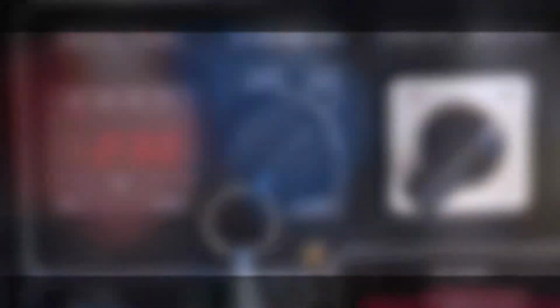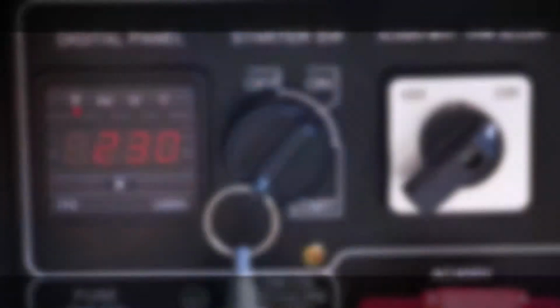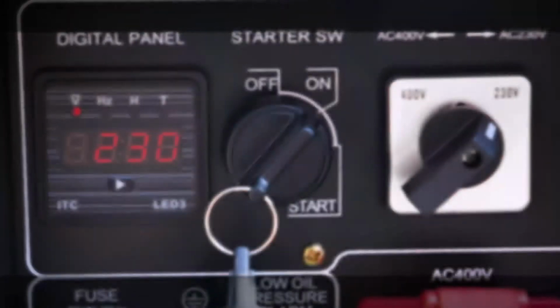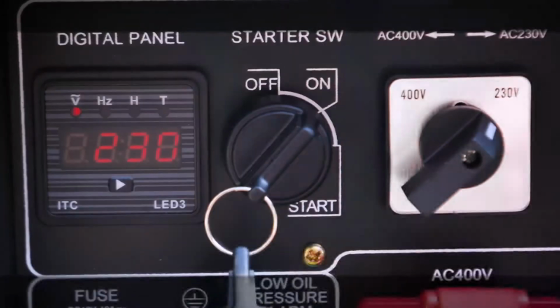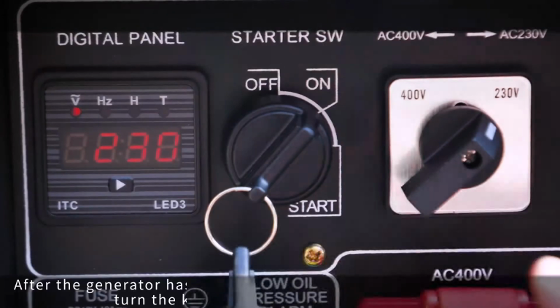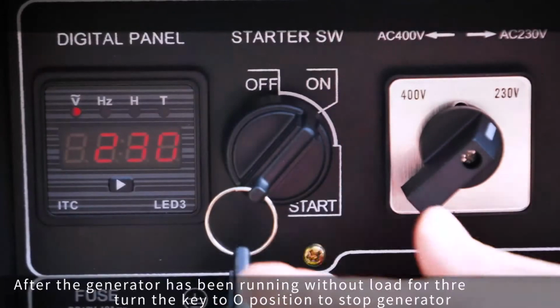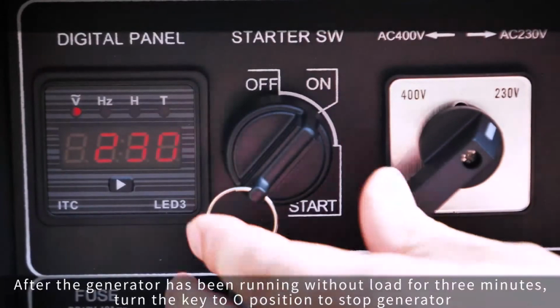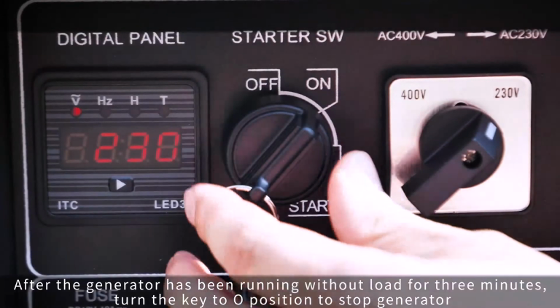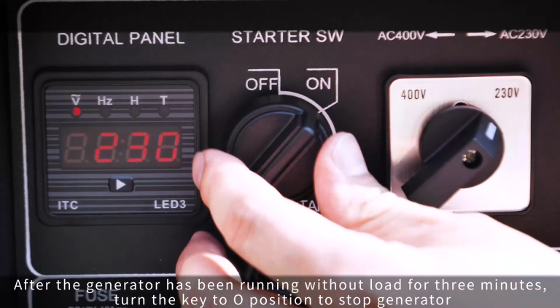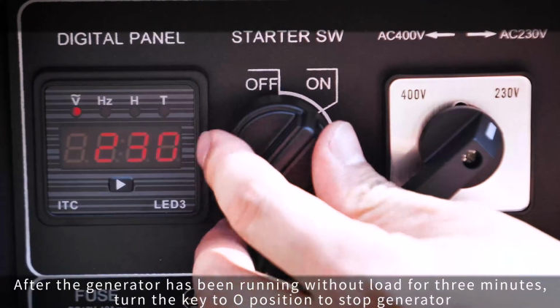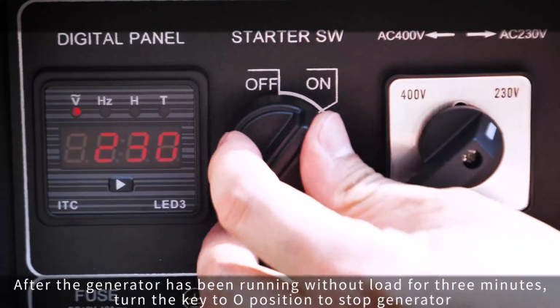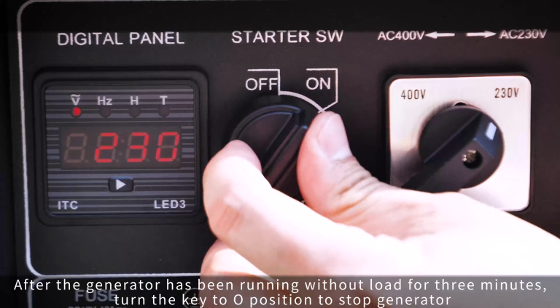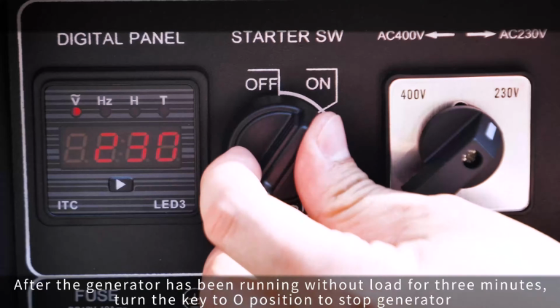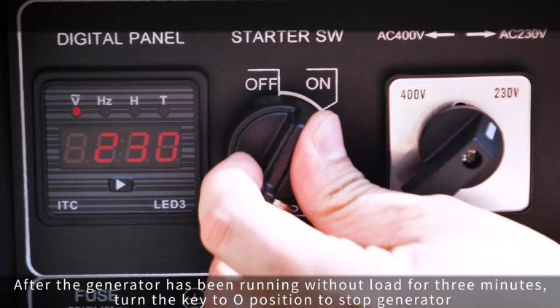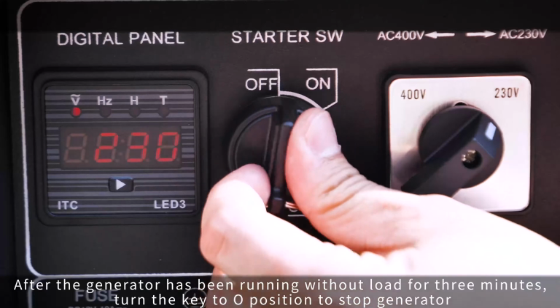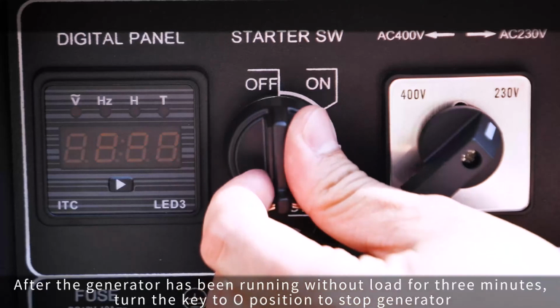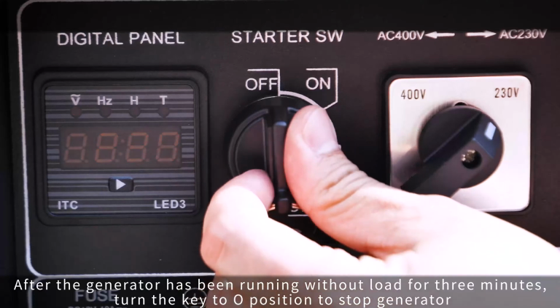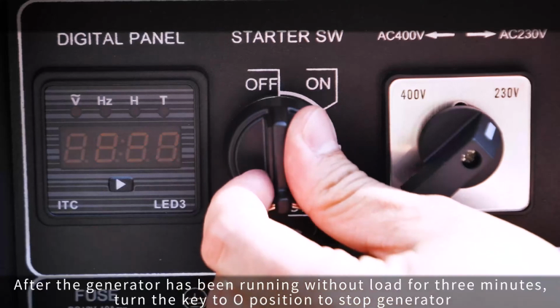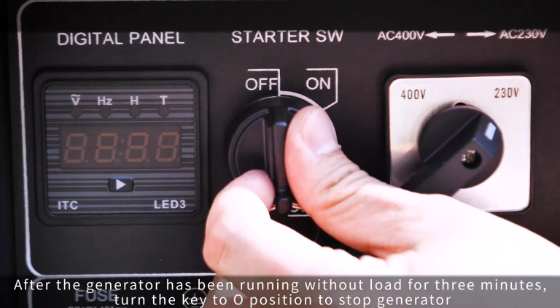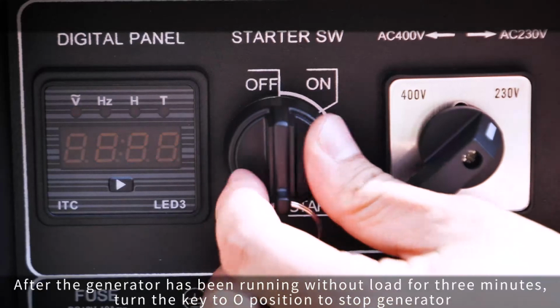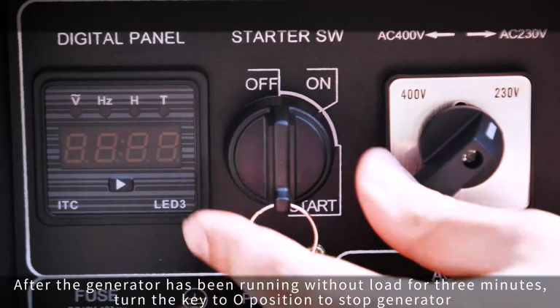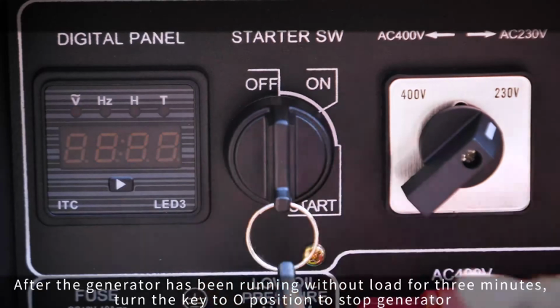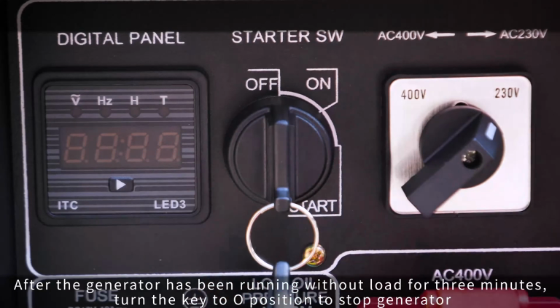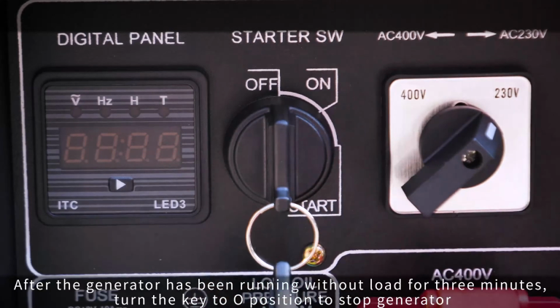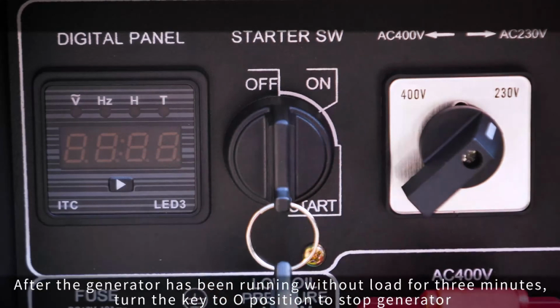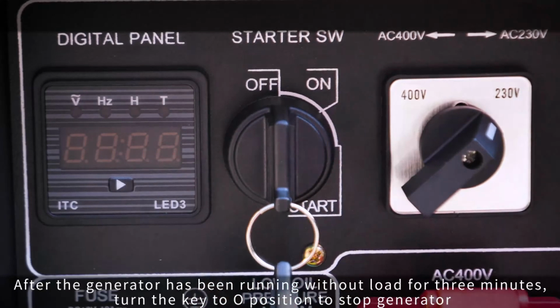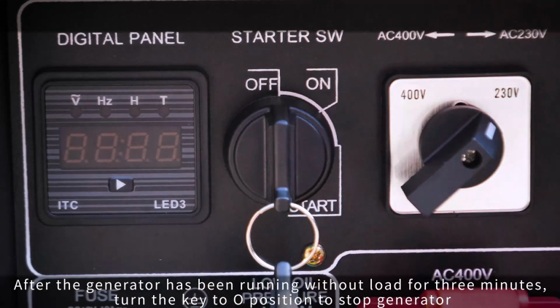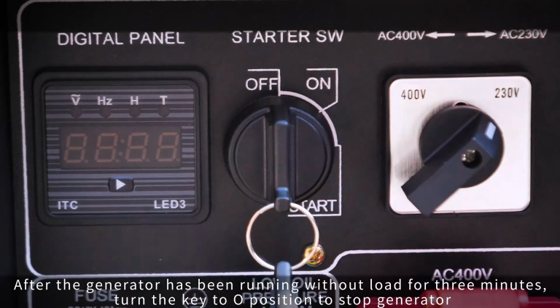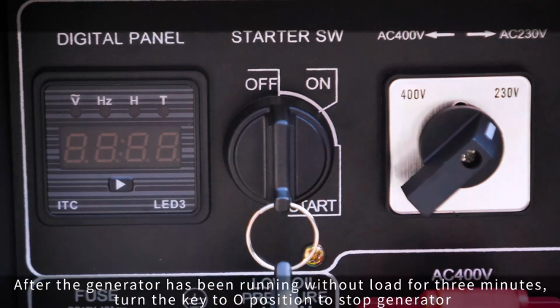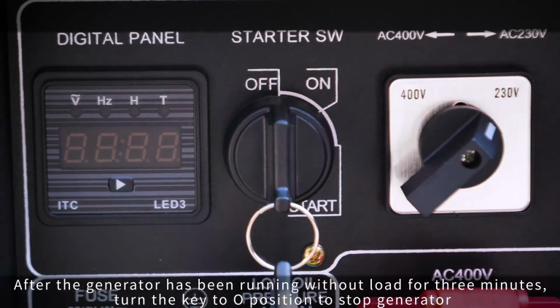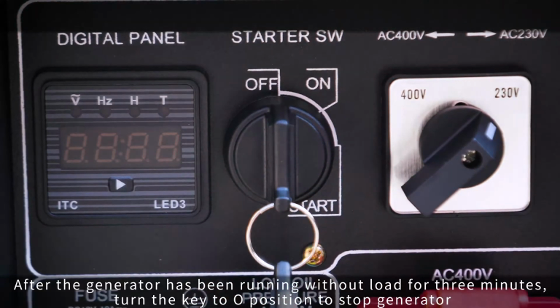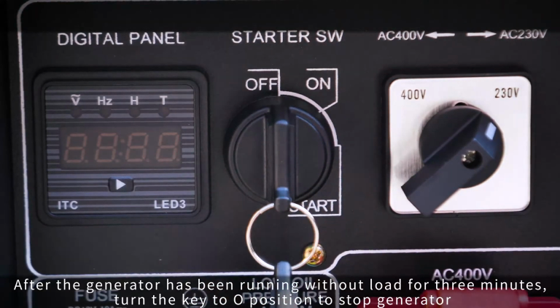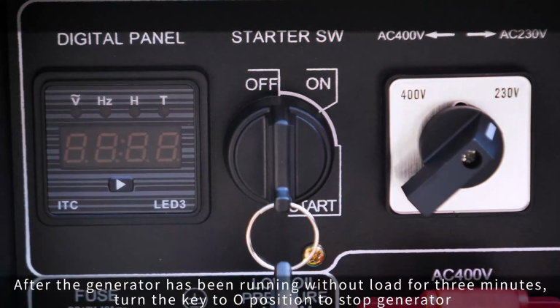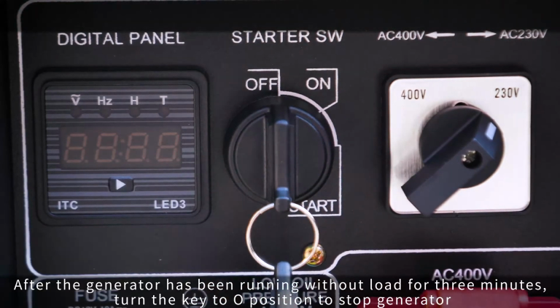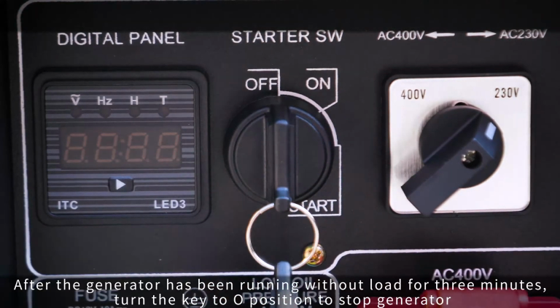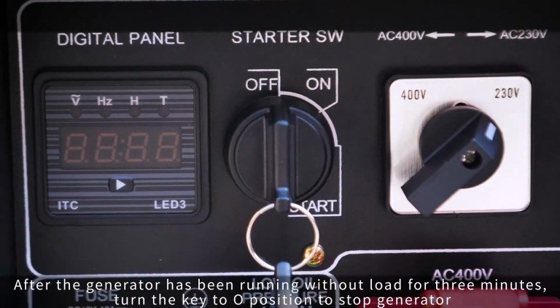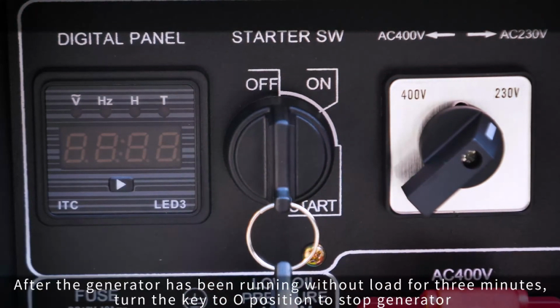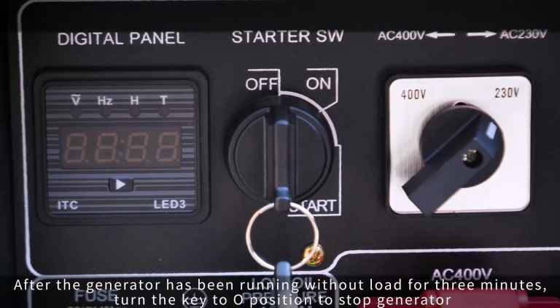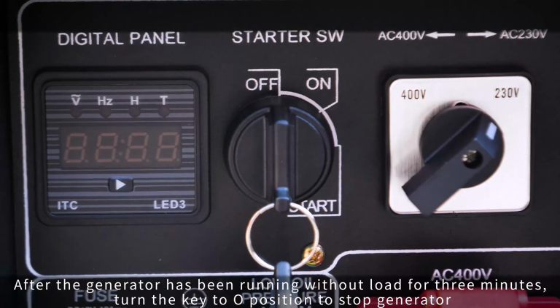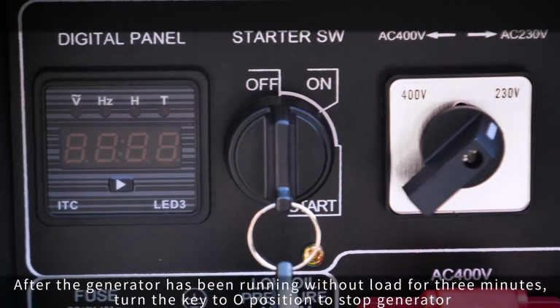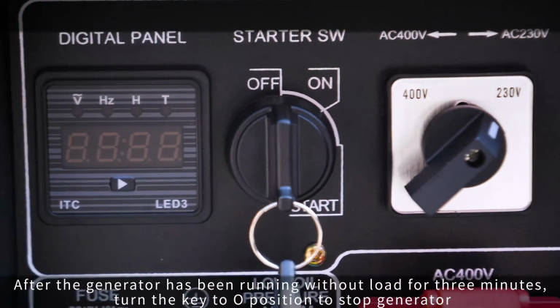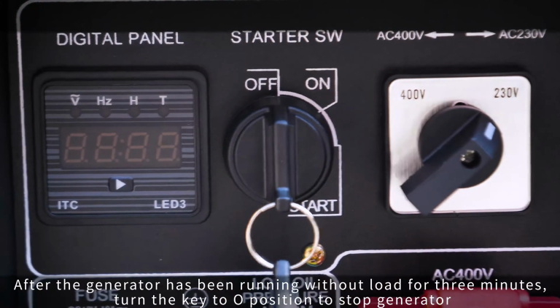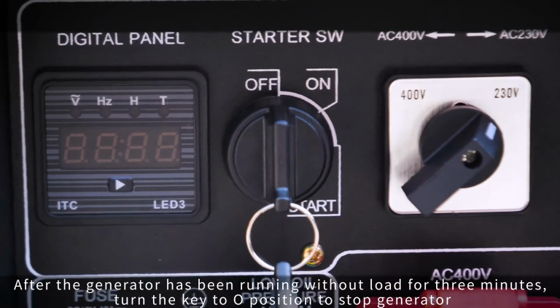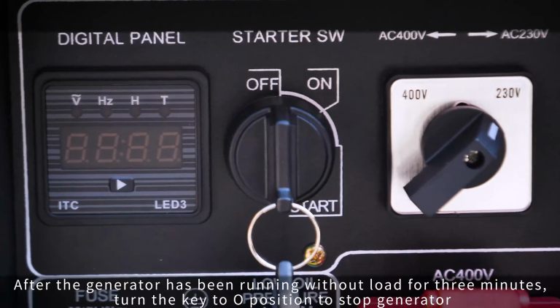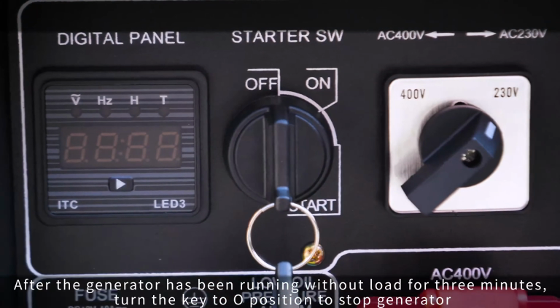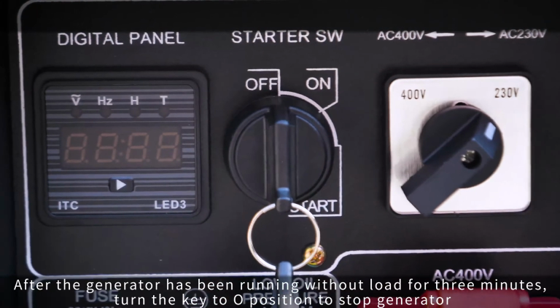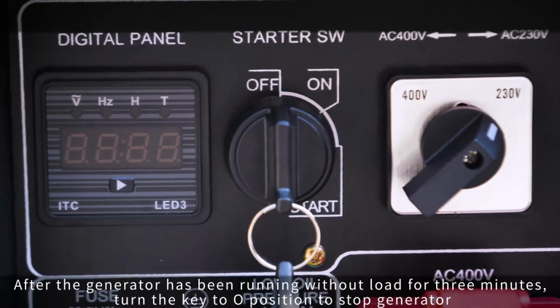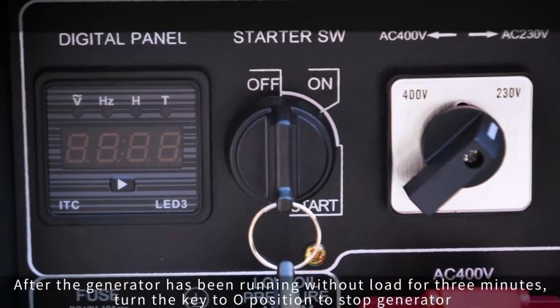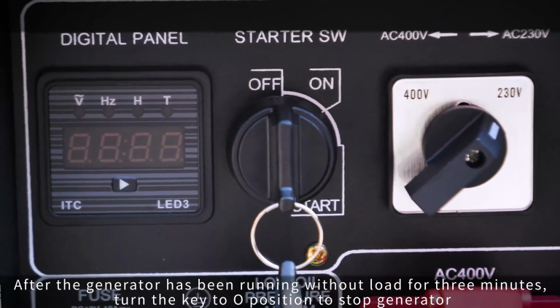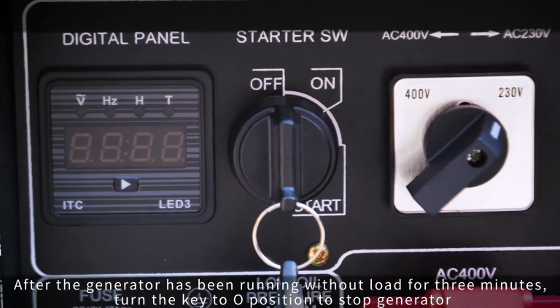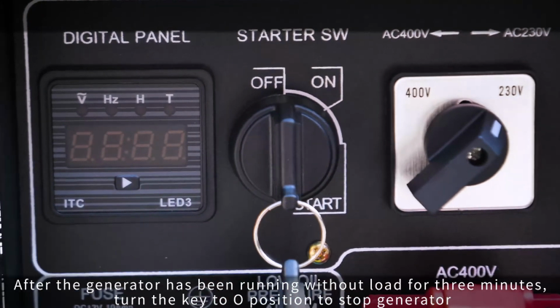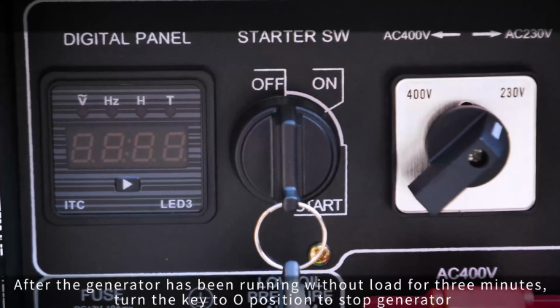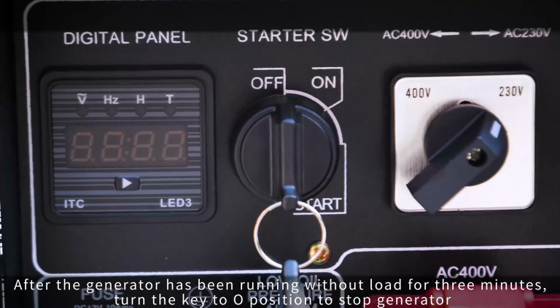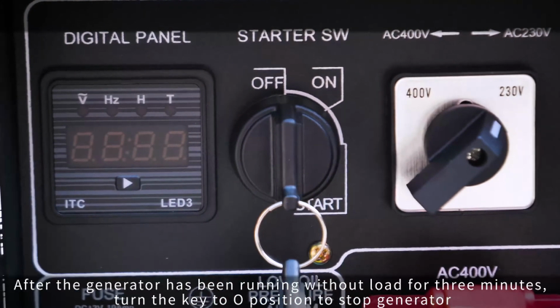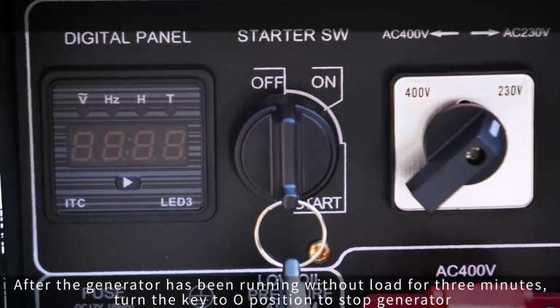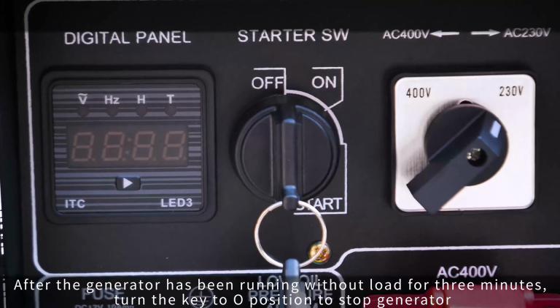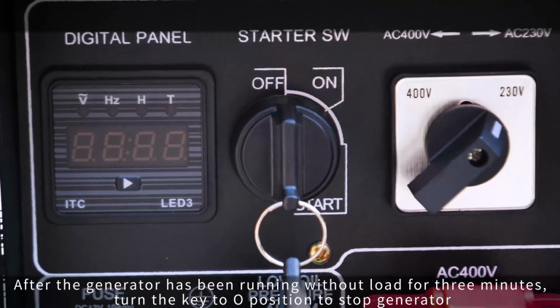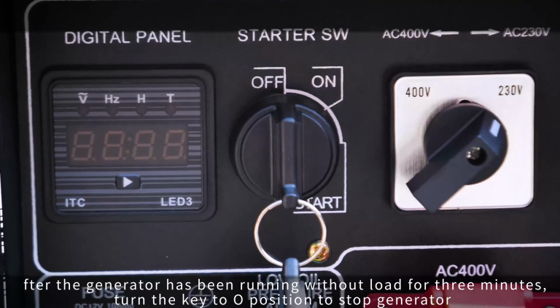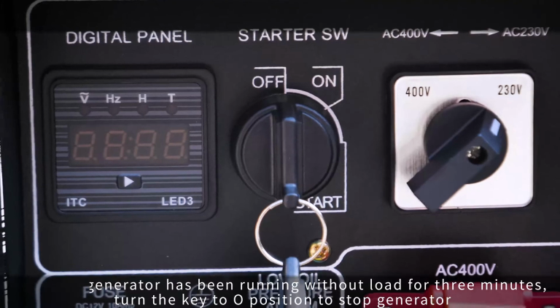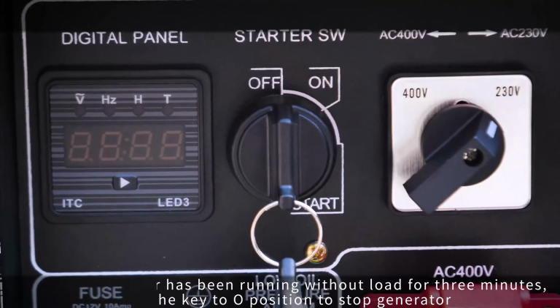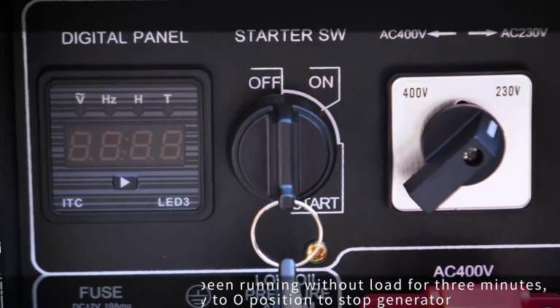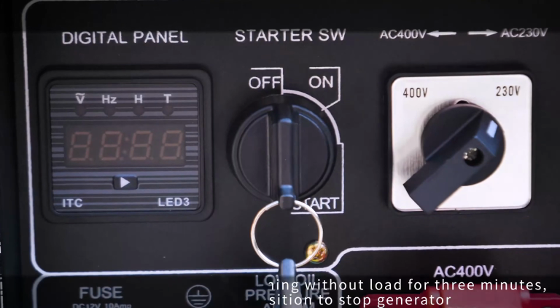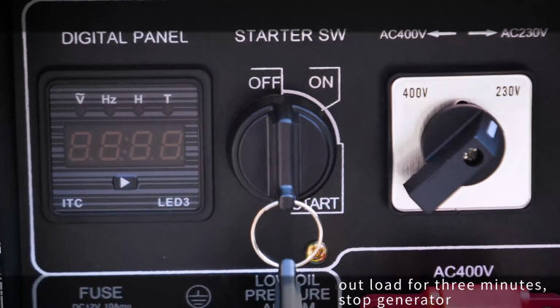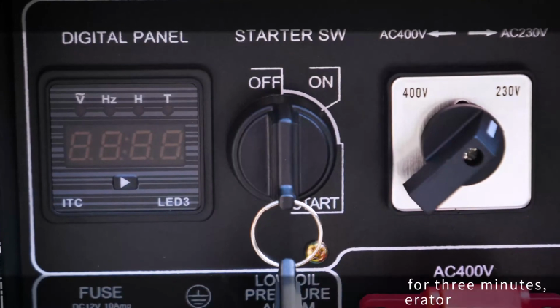After the generator has been running without load for 3 minutes, turn the key to the O position to stop the generator.